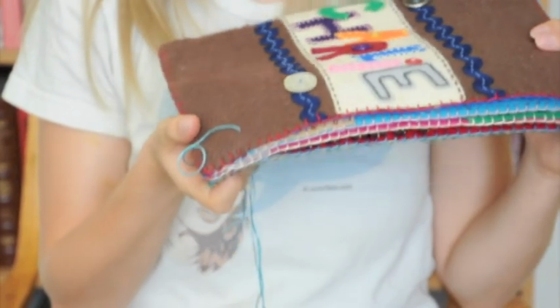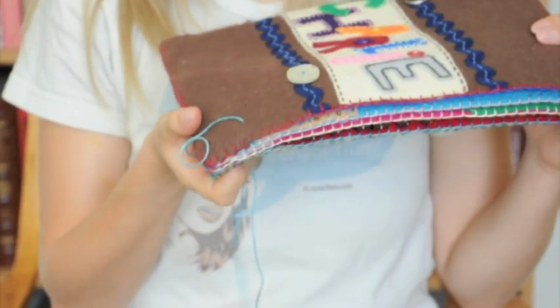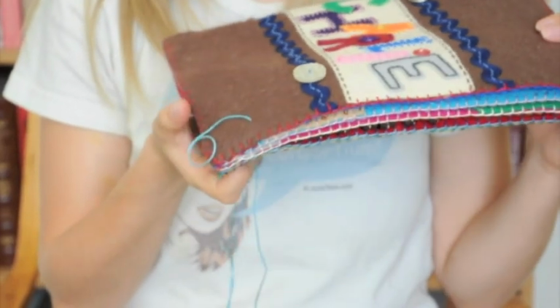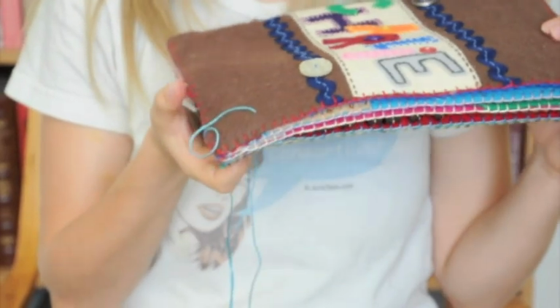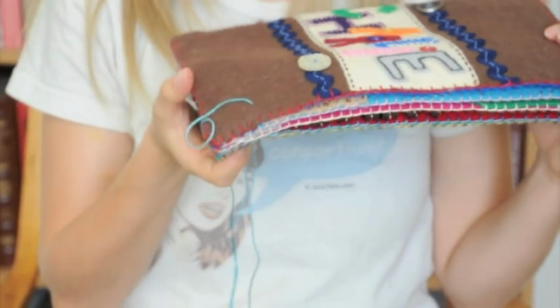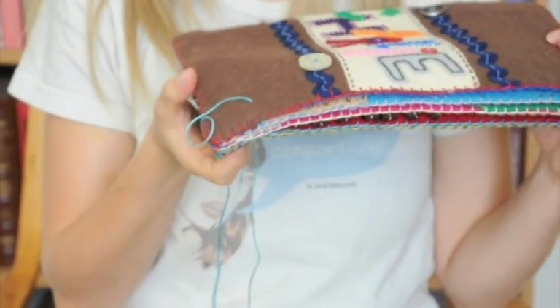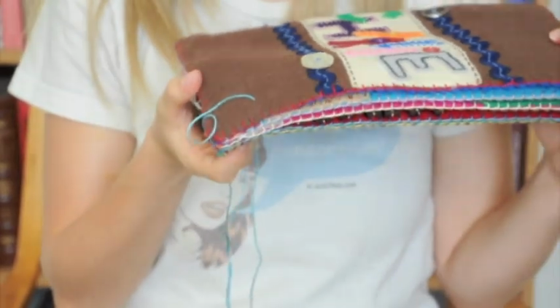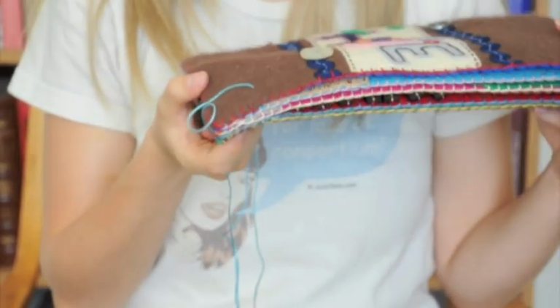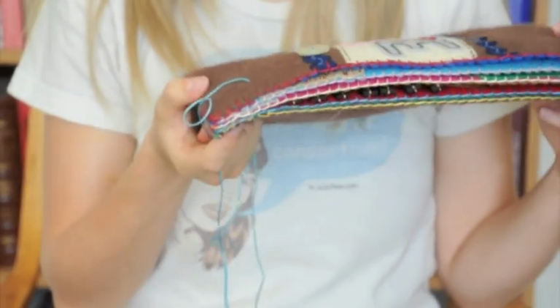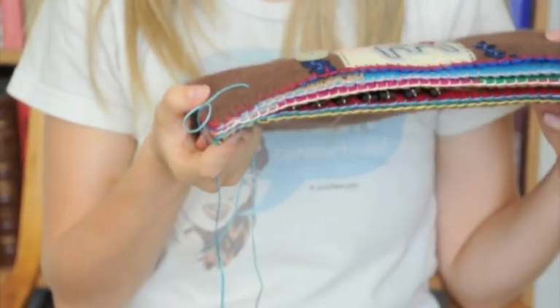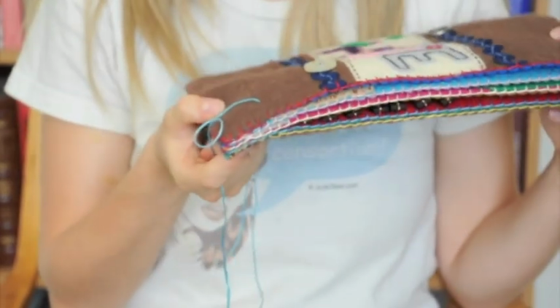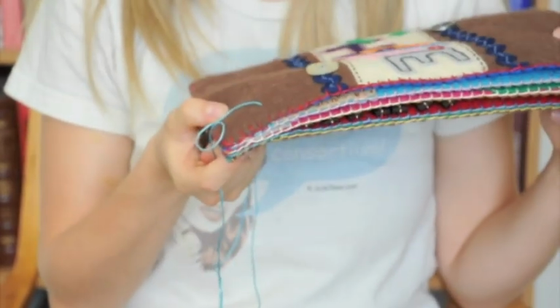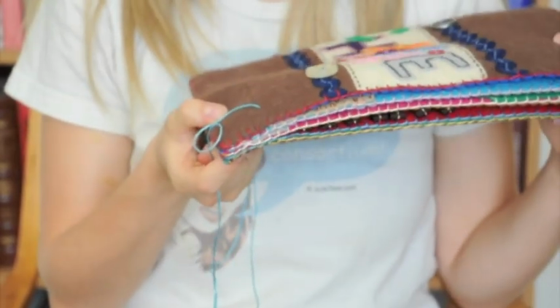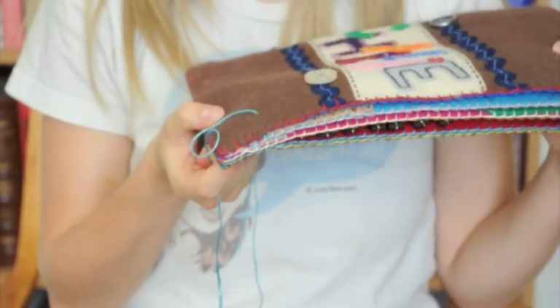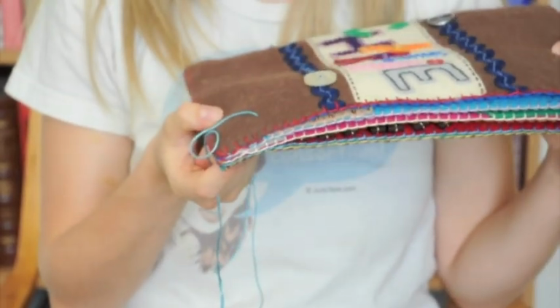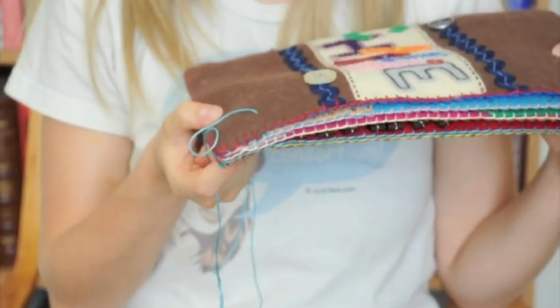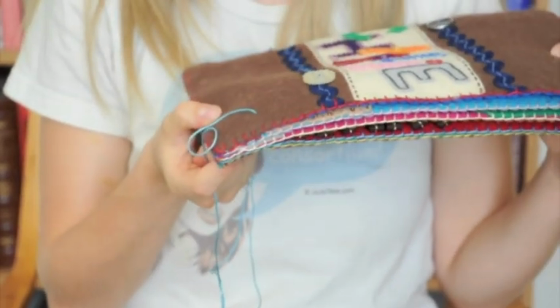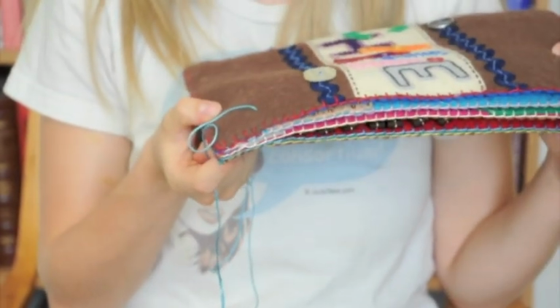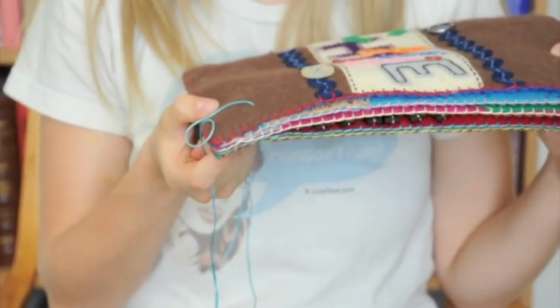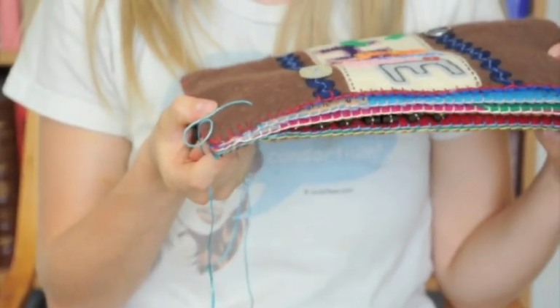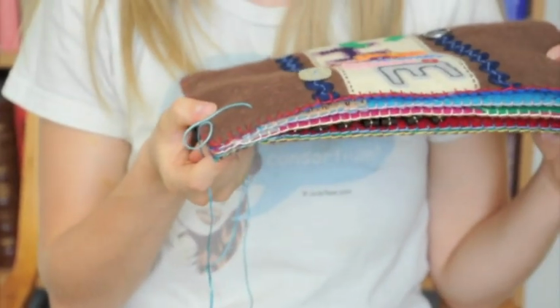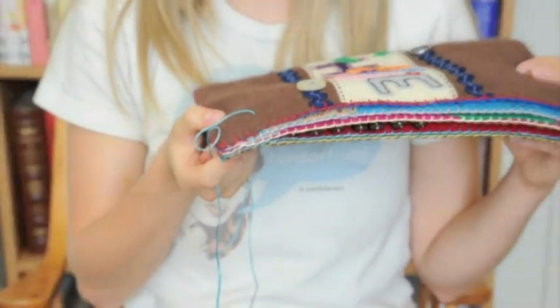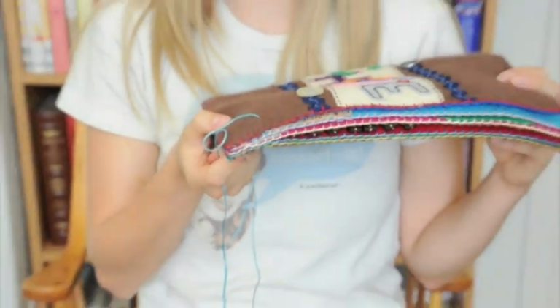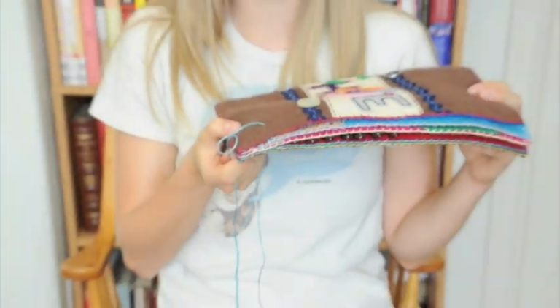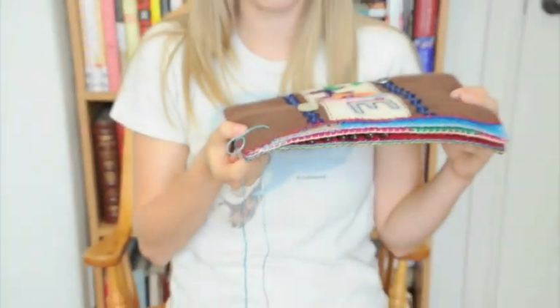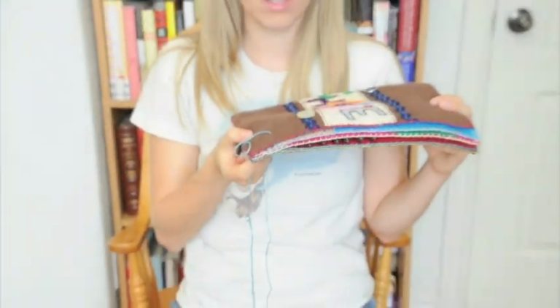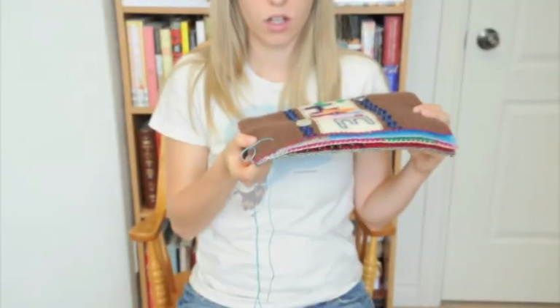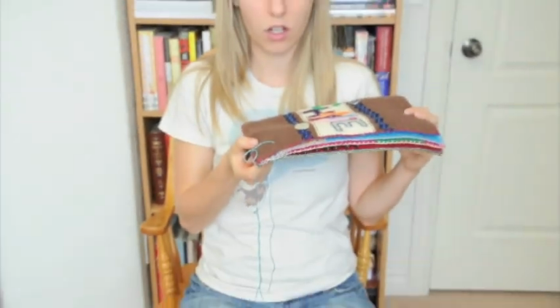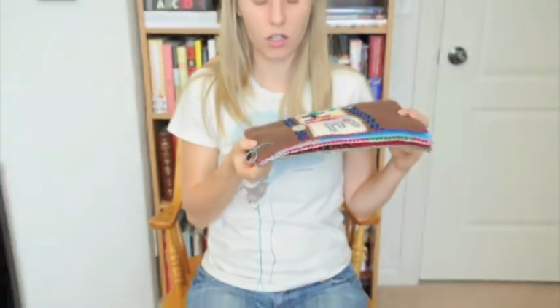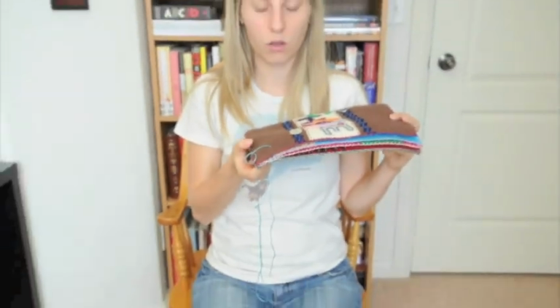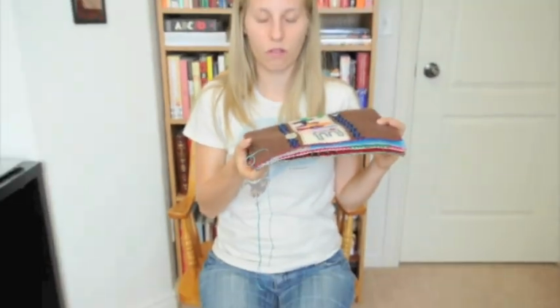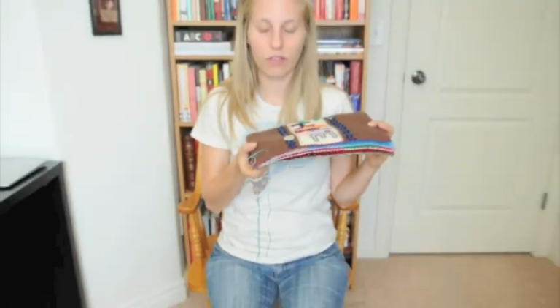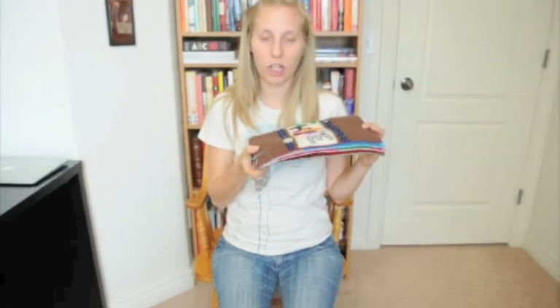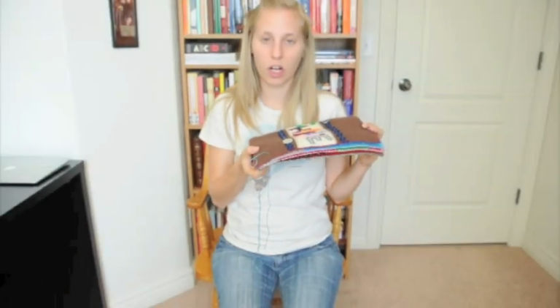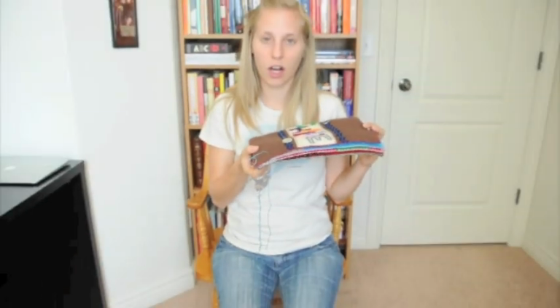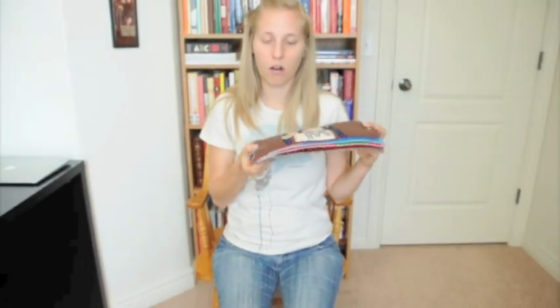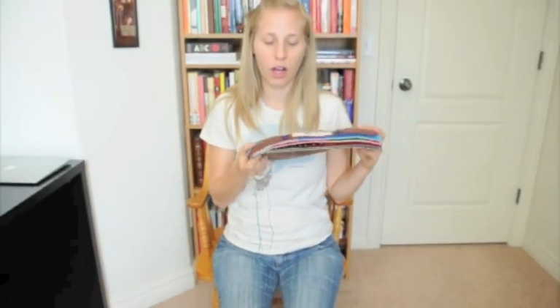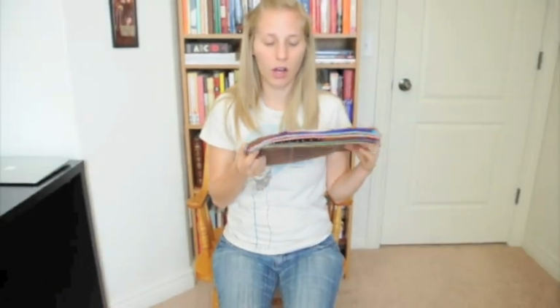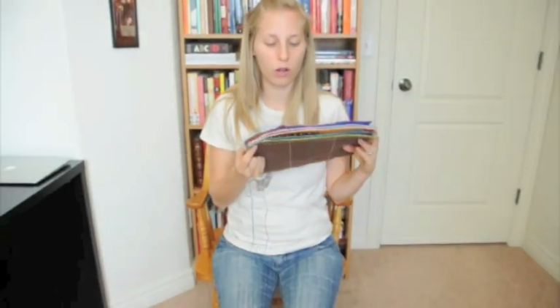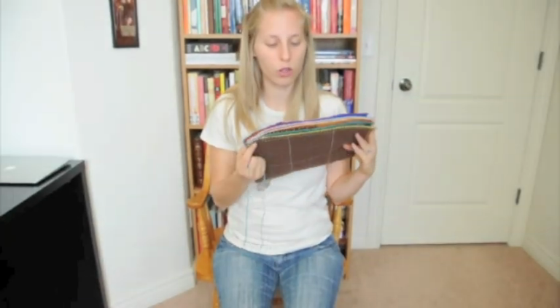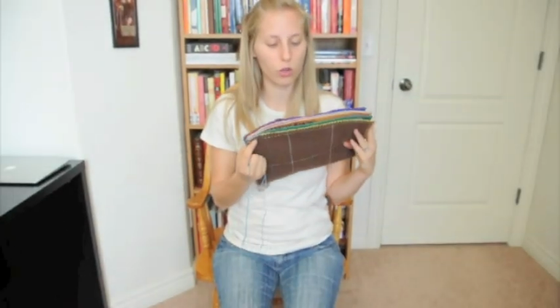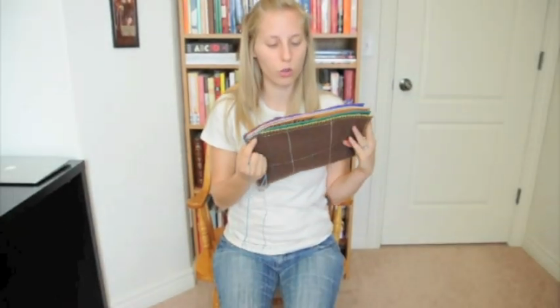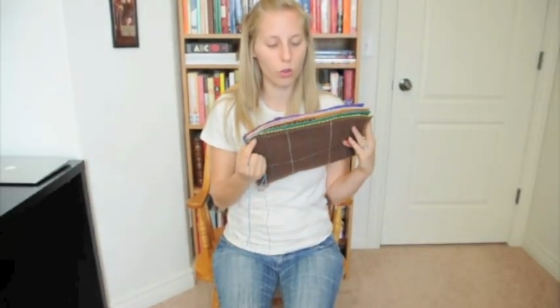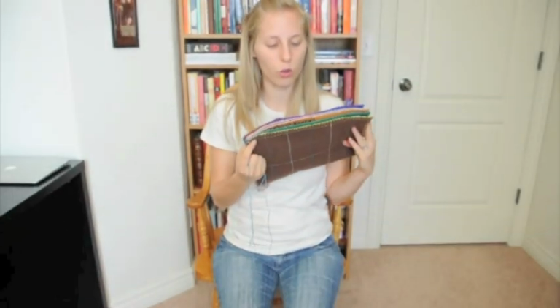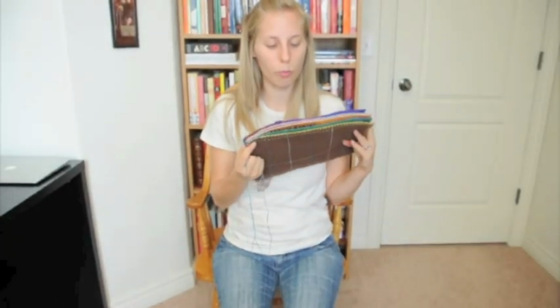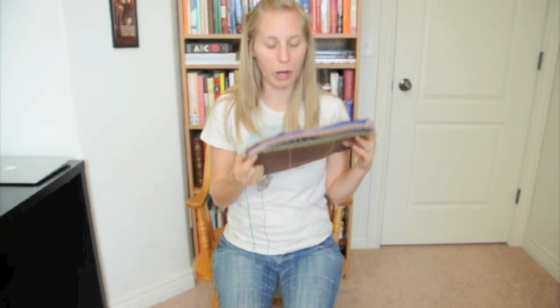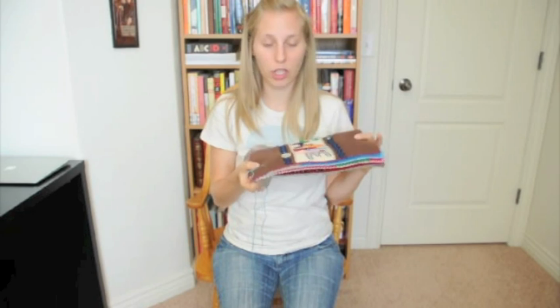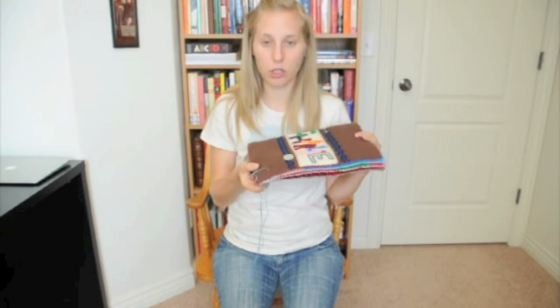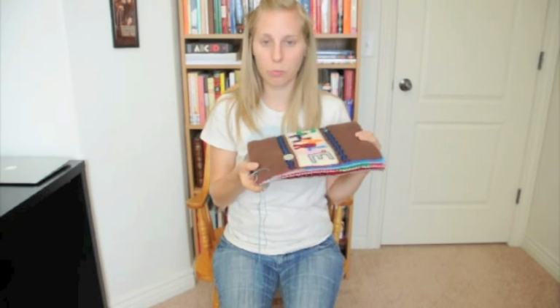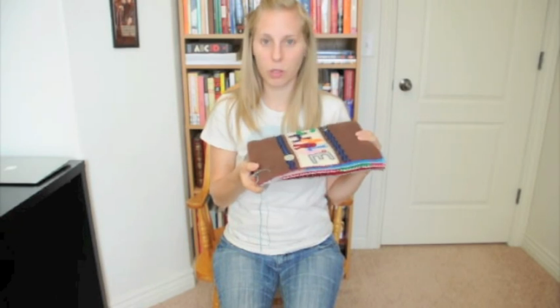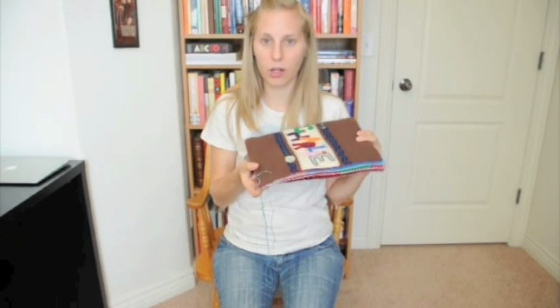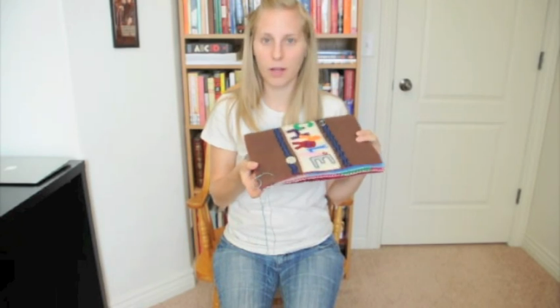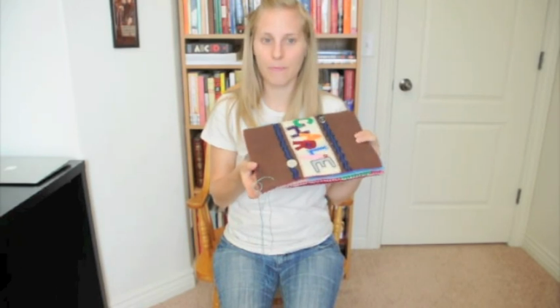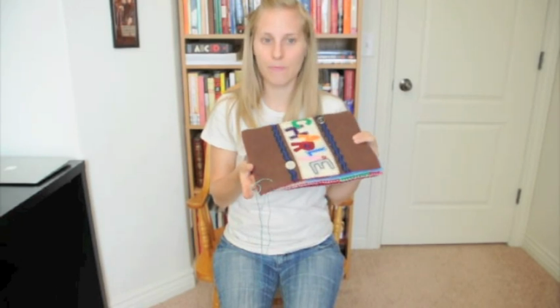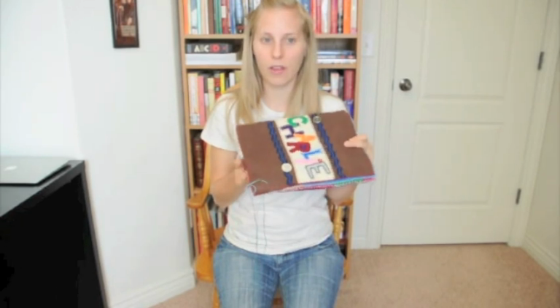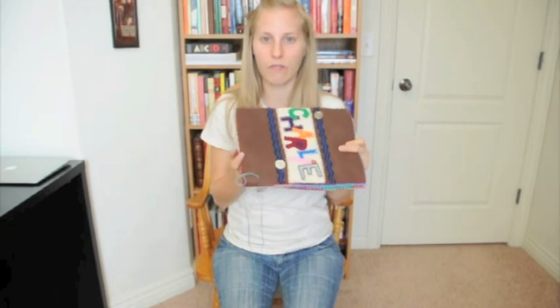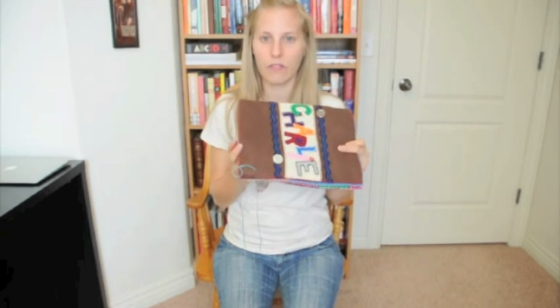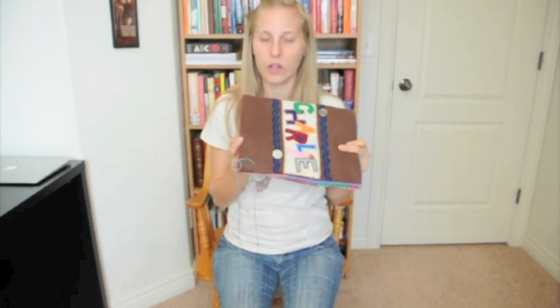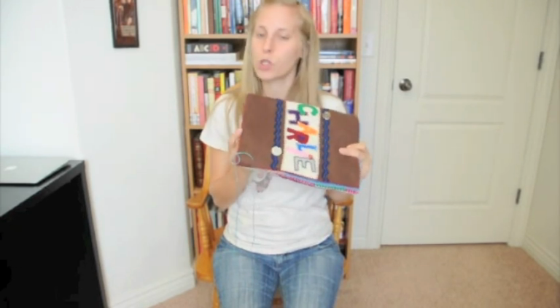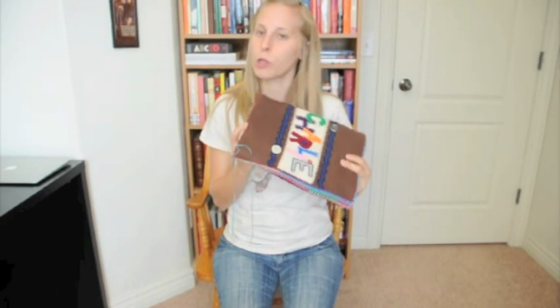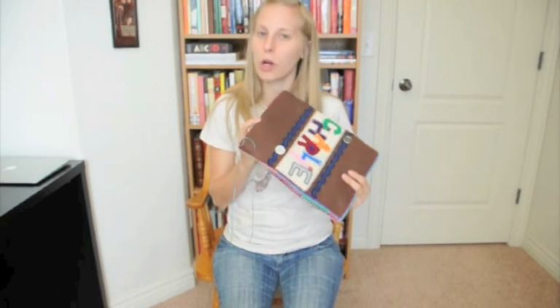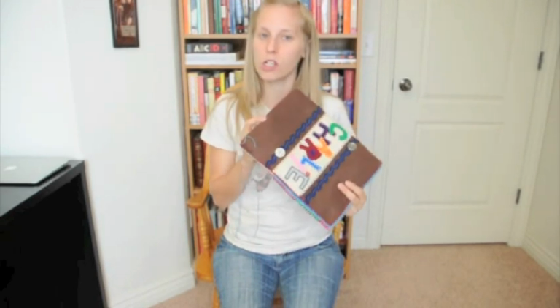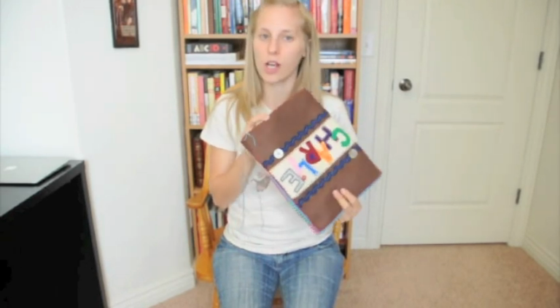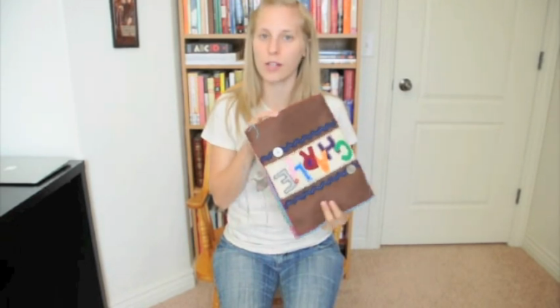And that's it! Hopefully that's helped you figure out how to bind your book and finish your project.